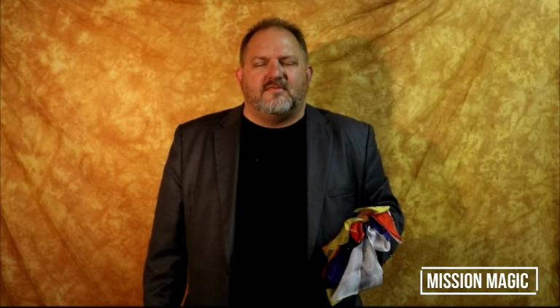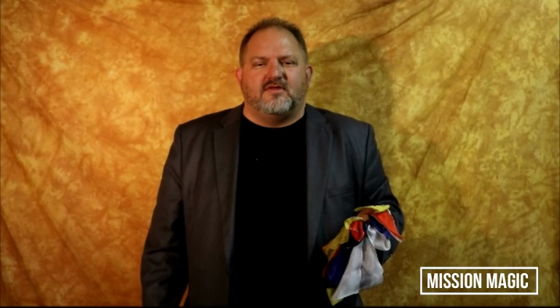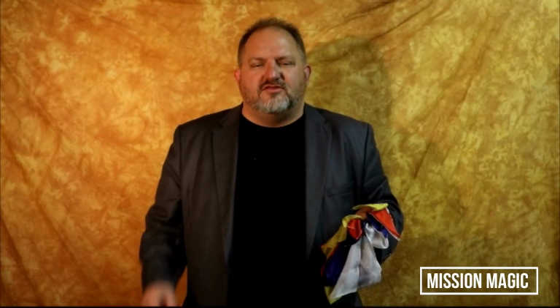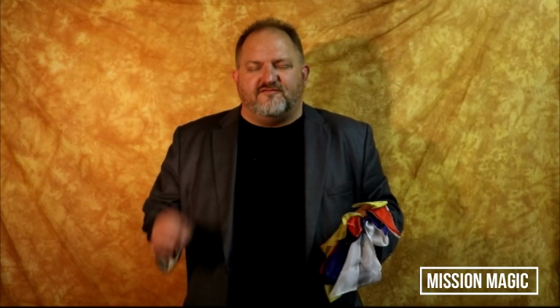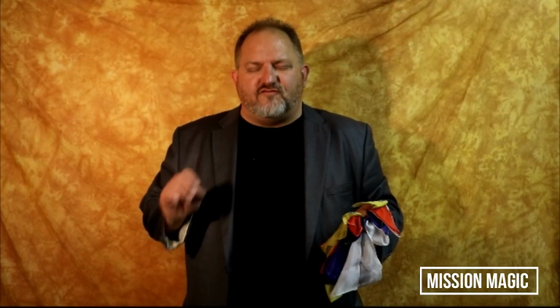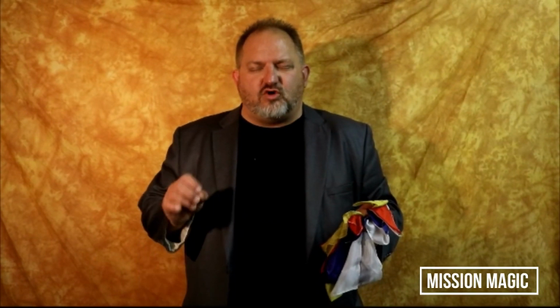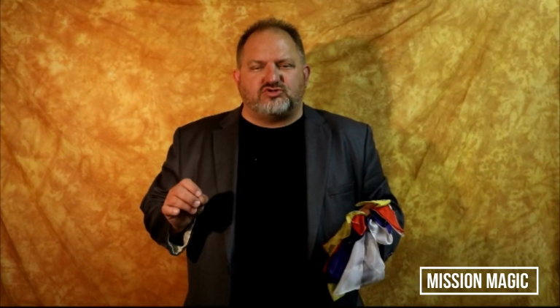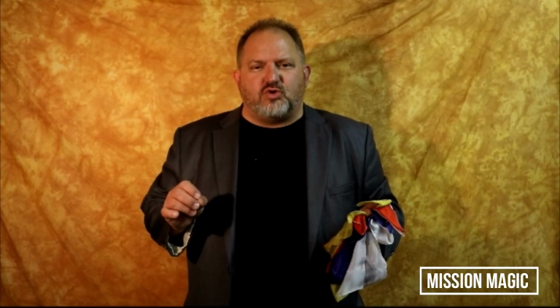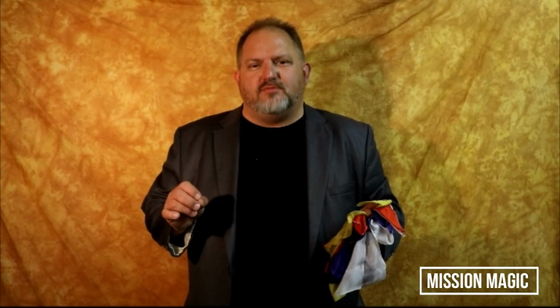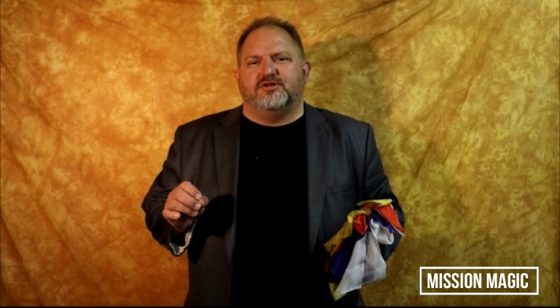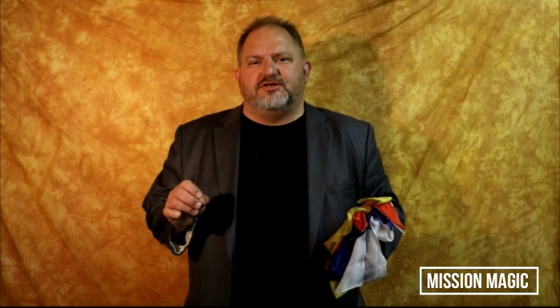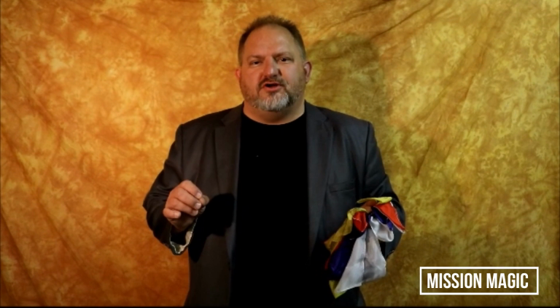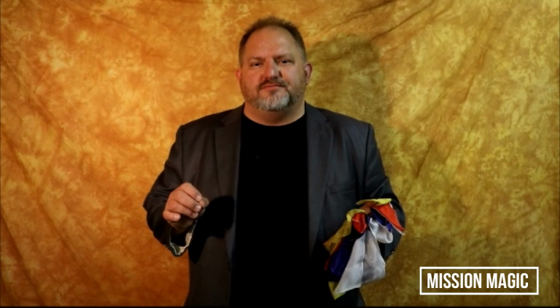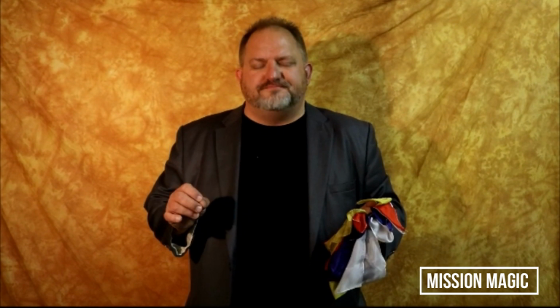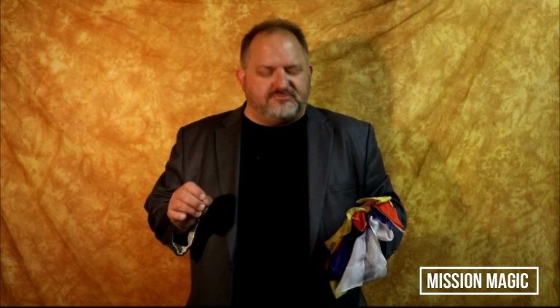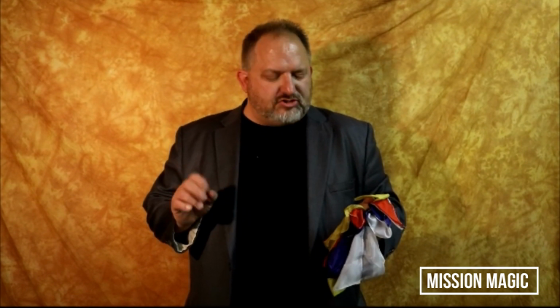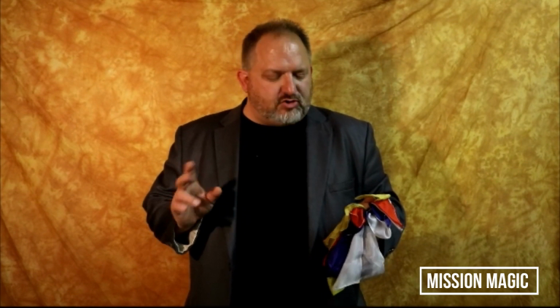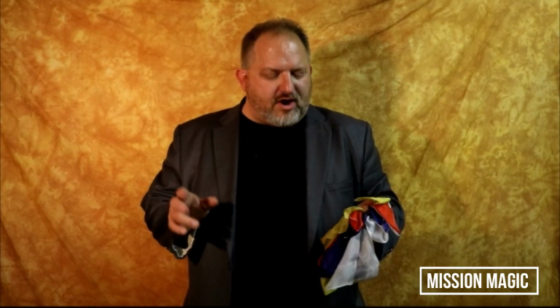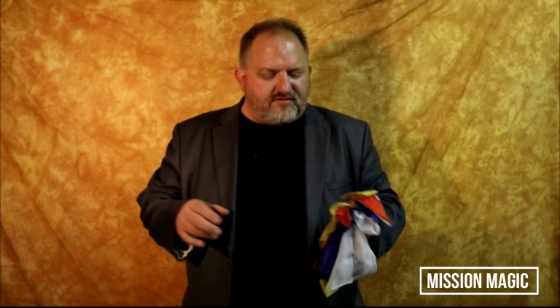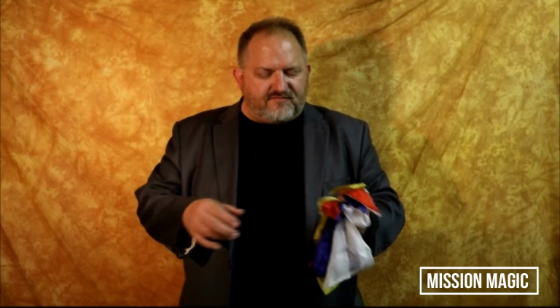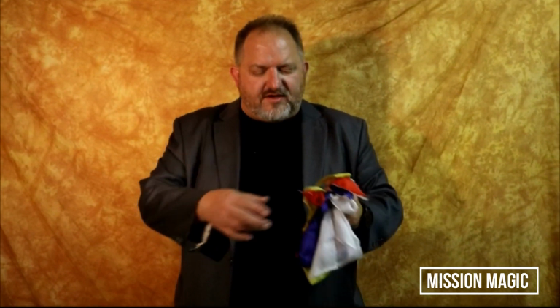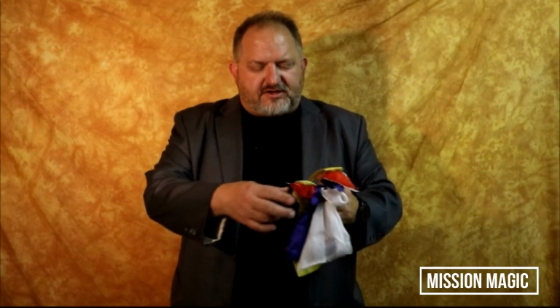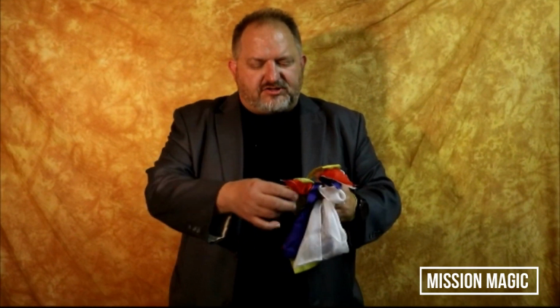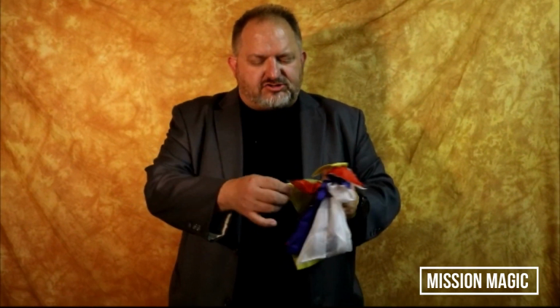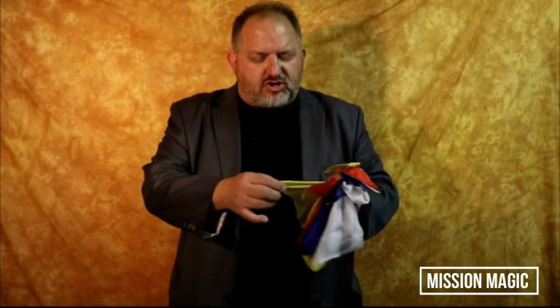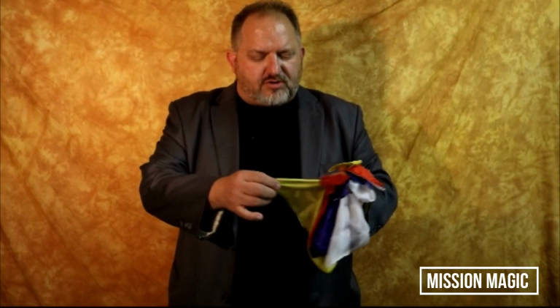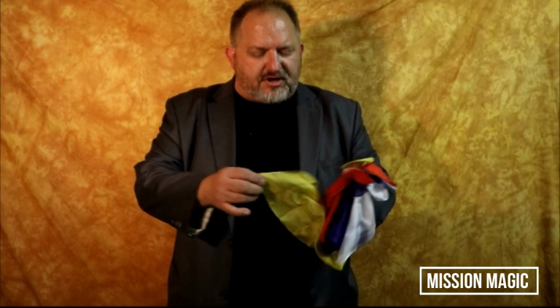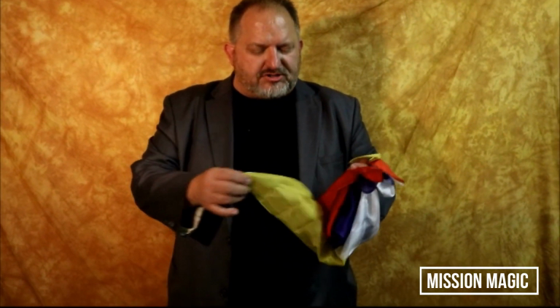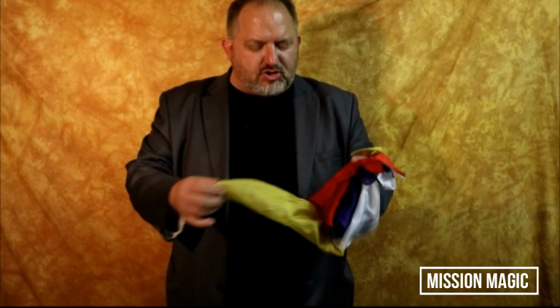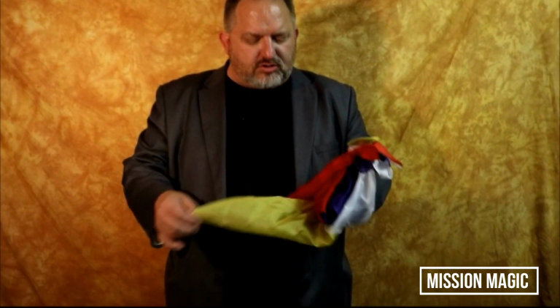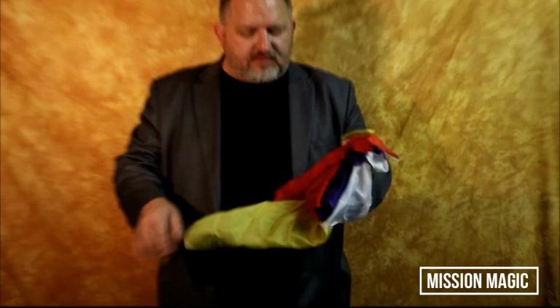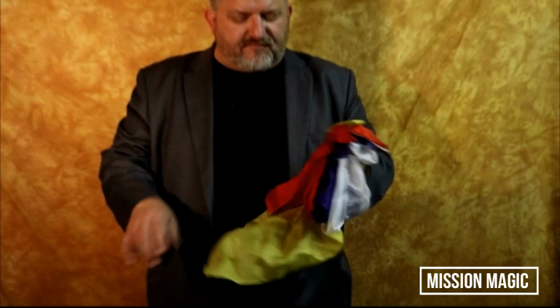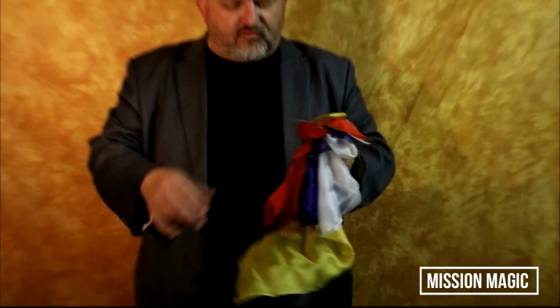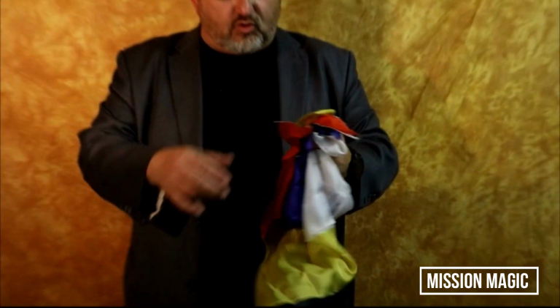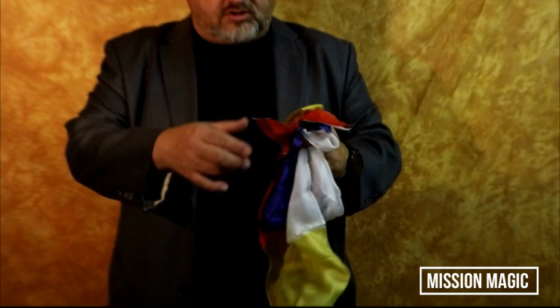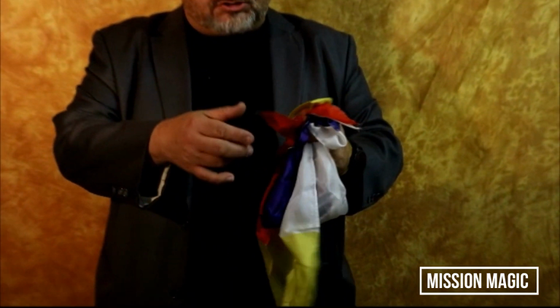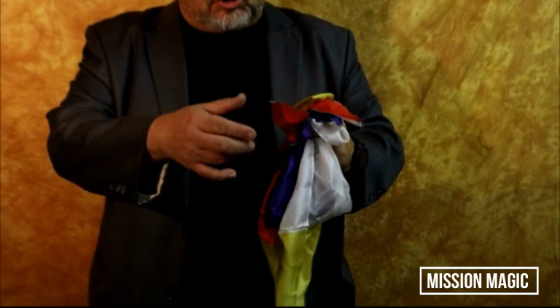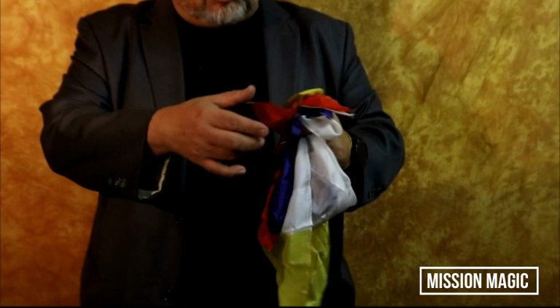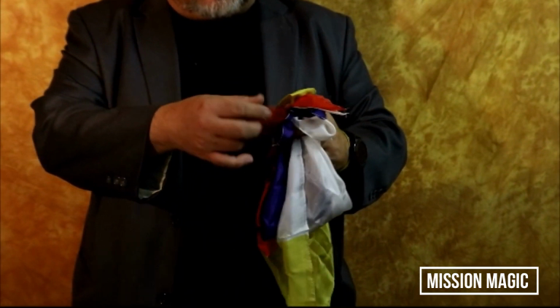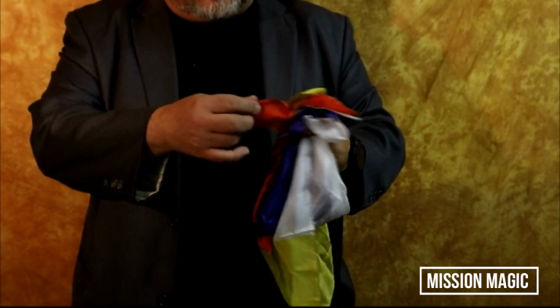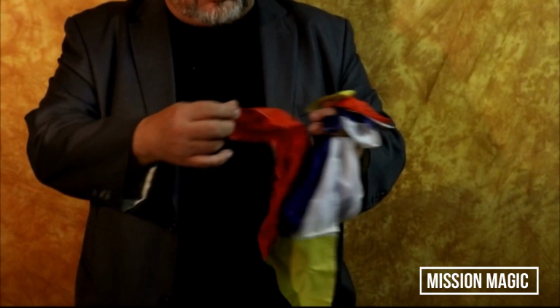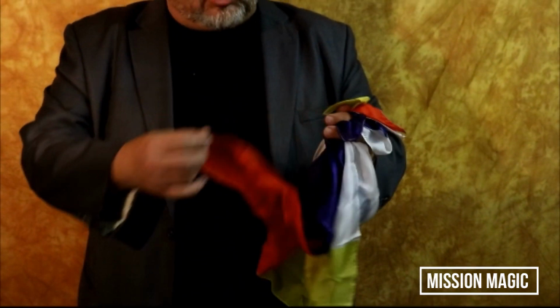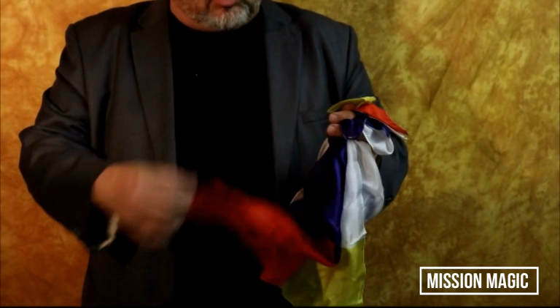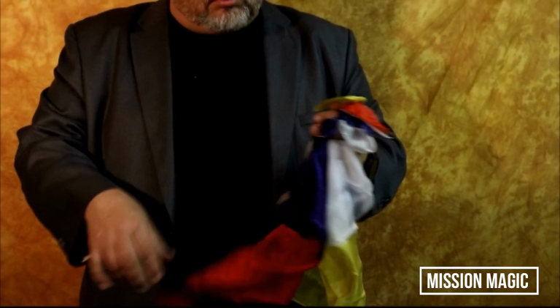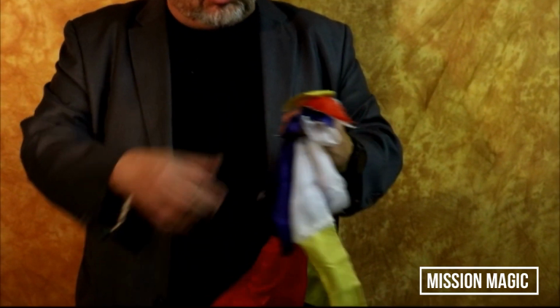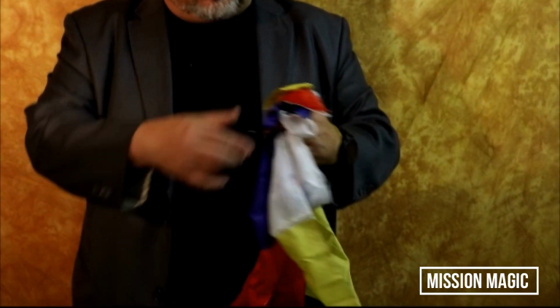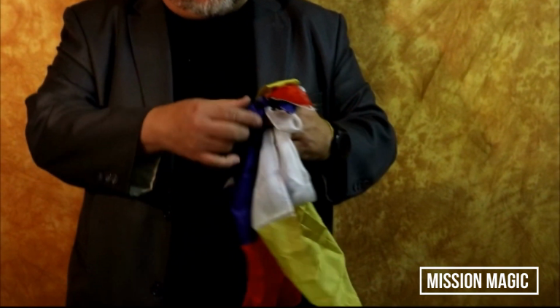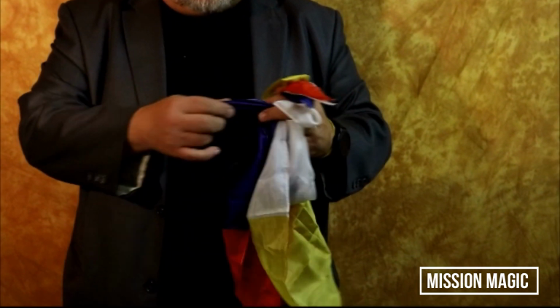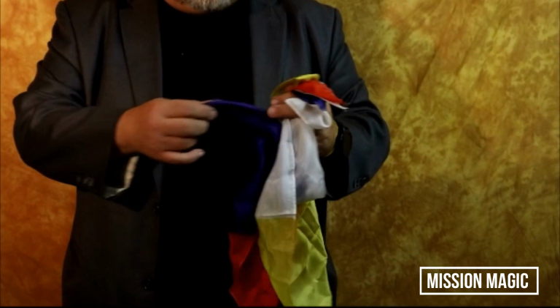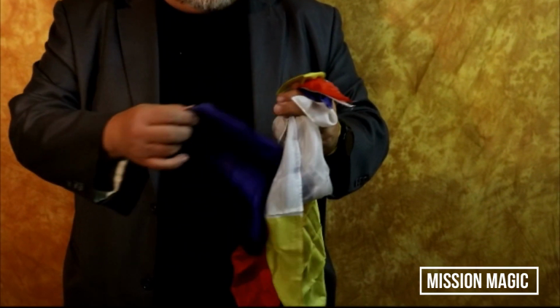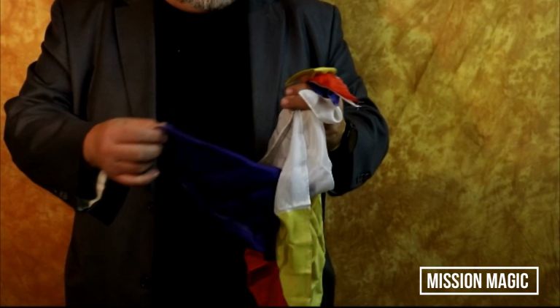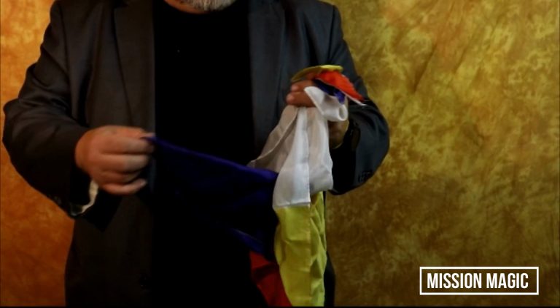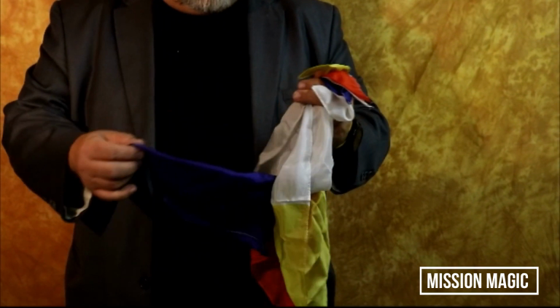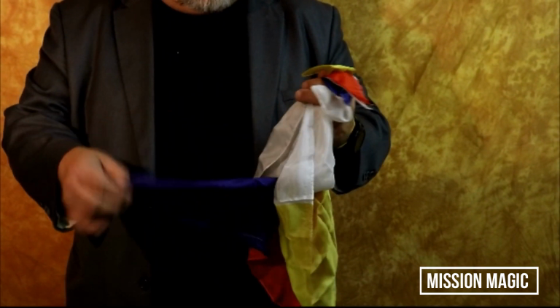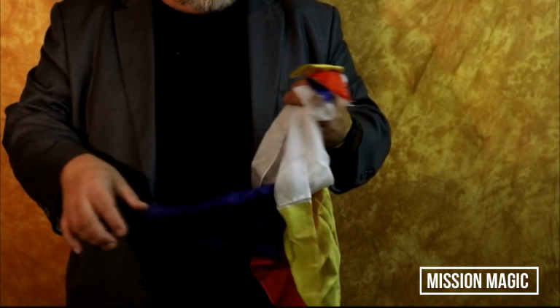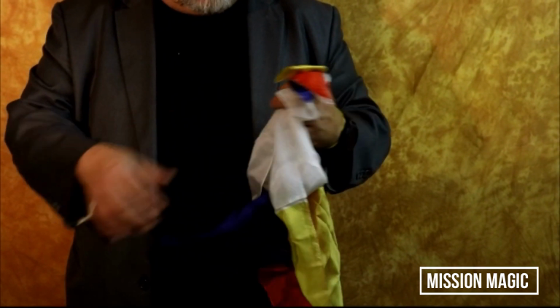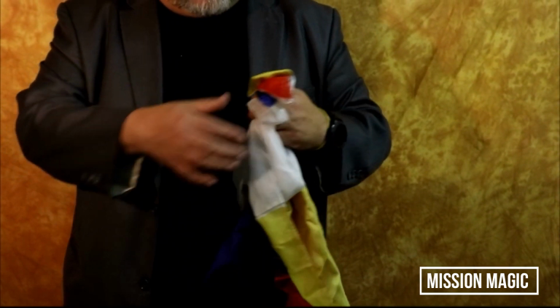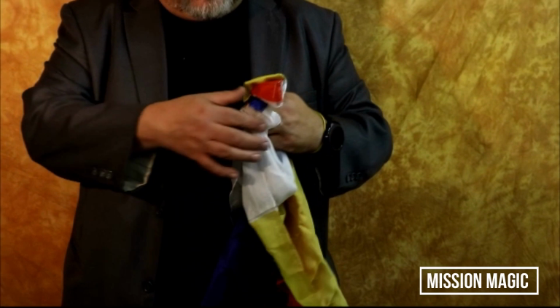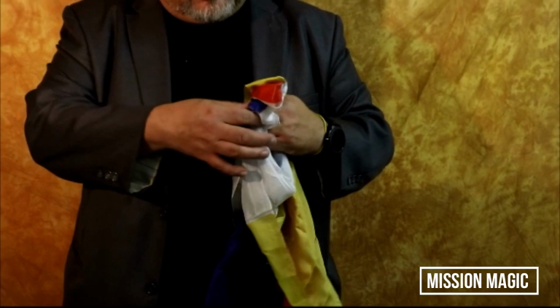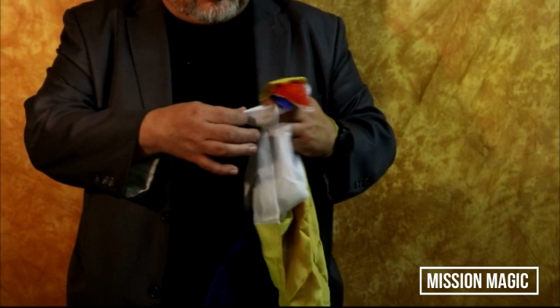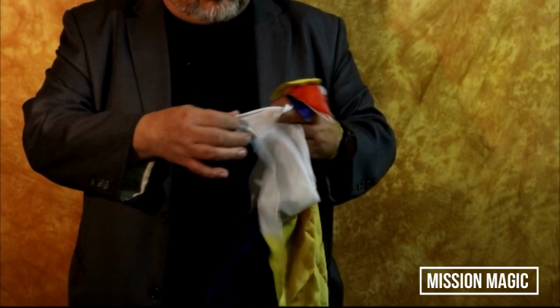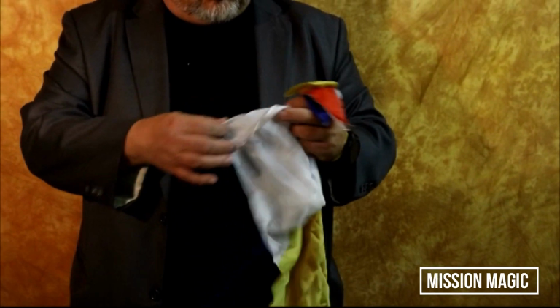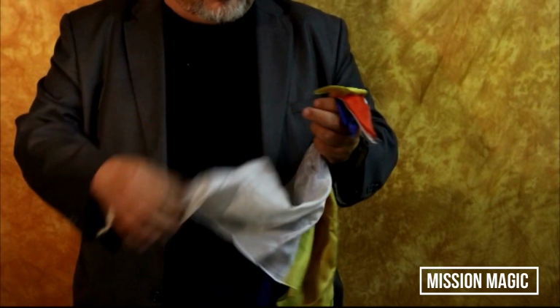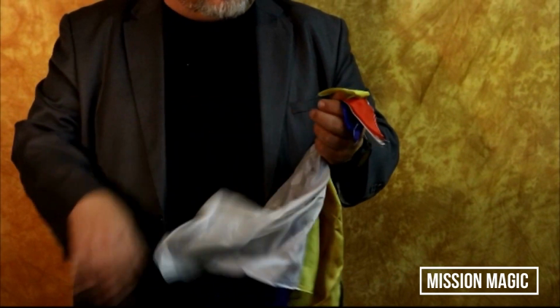The Four Square Blendo. It's a great effect. You start by showing them four silks: a yellow, a blue, a red, and a white.